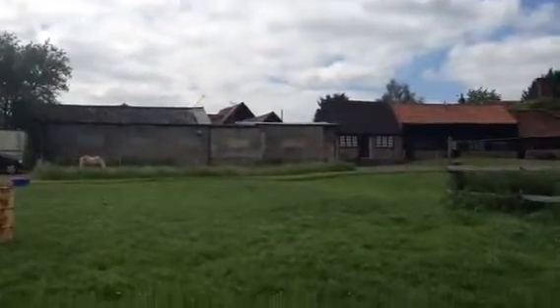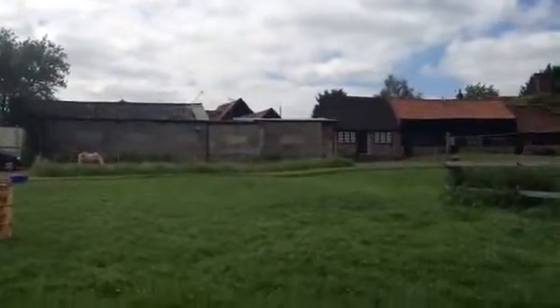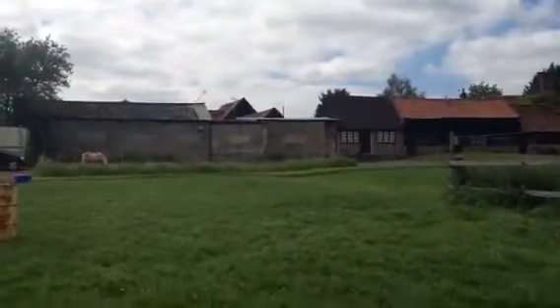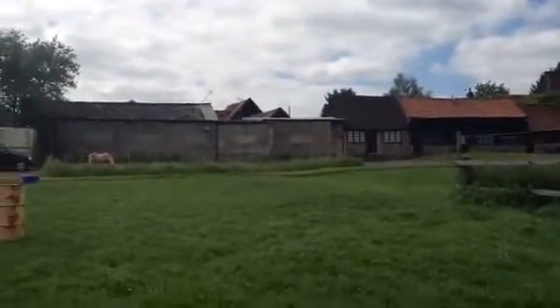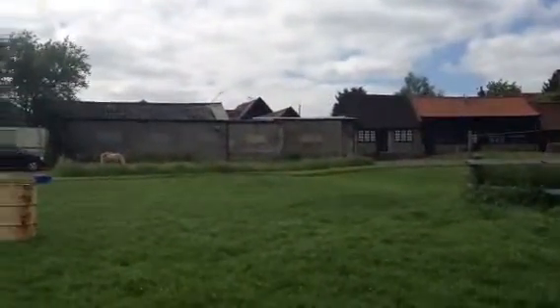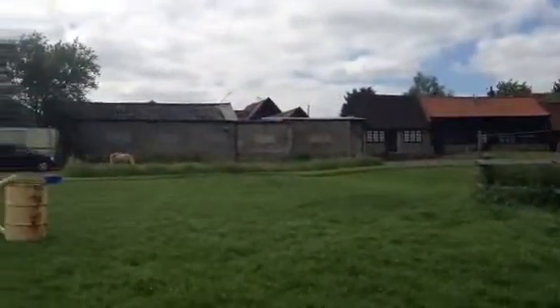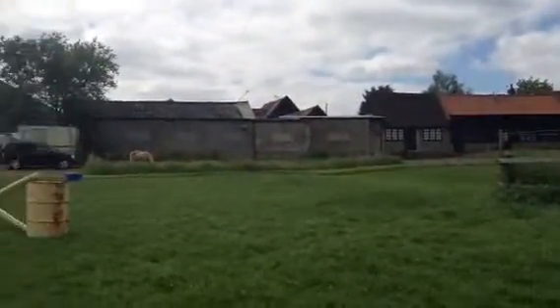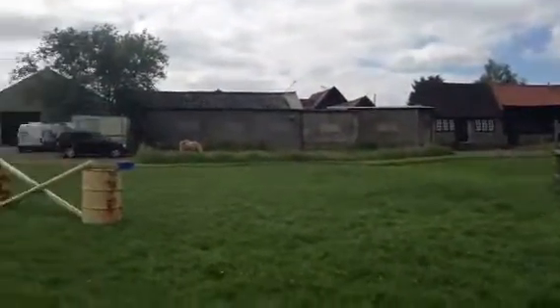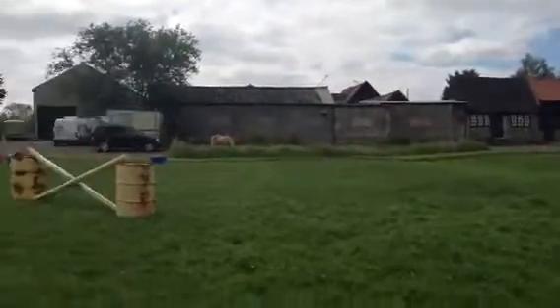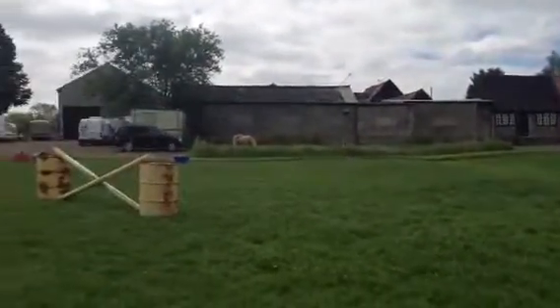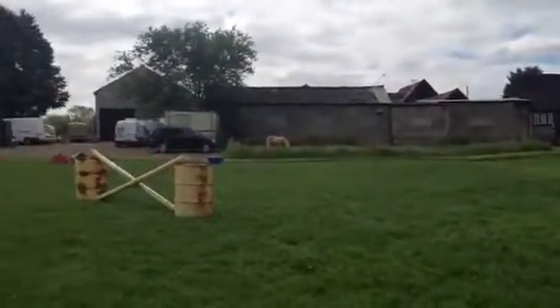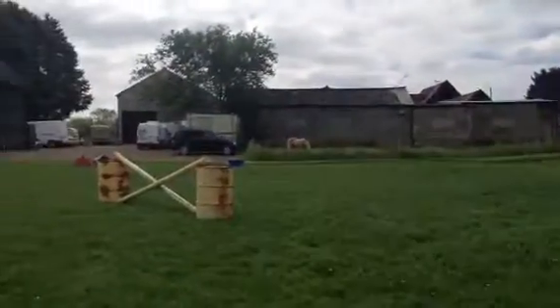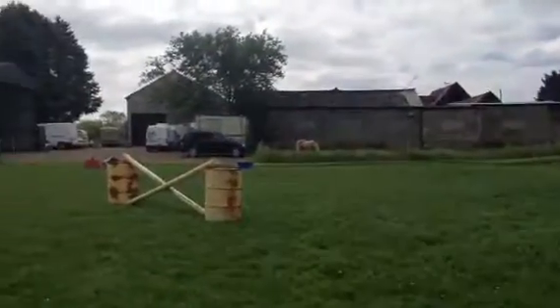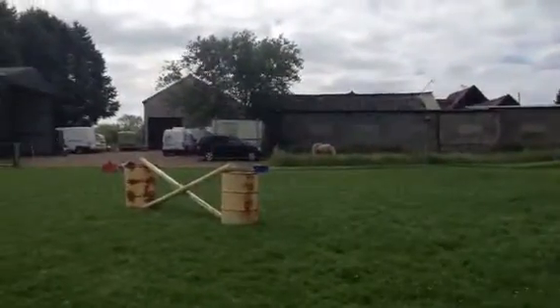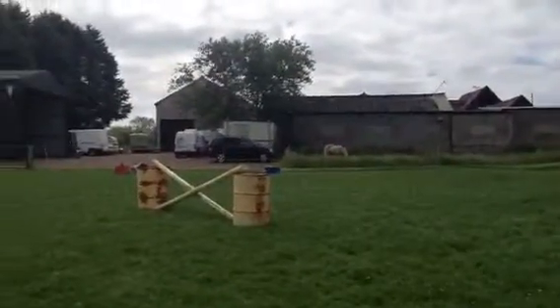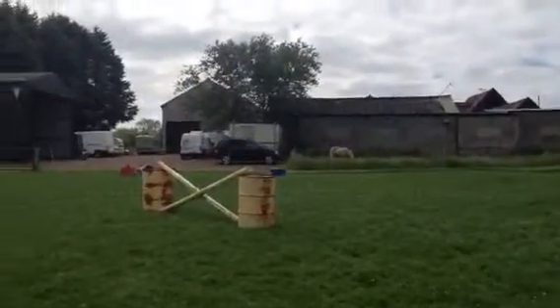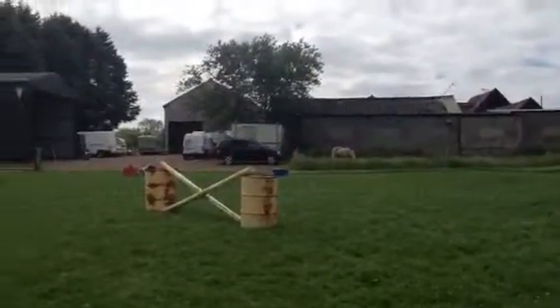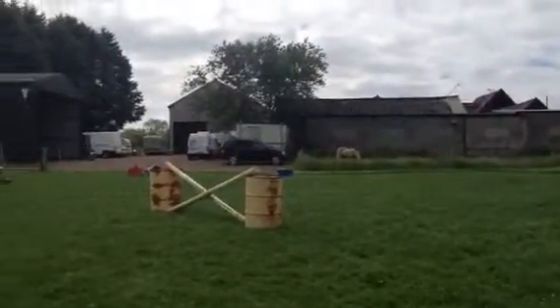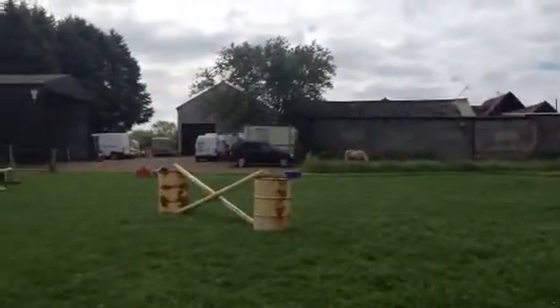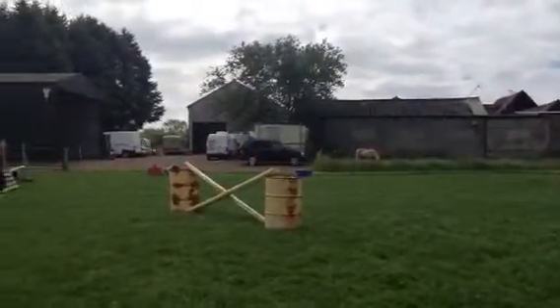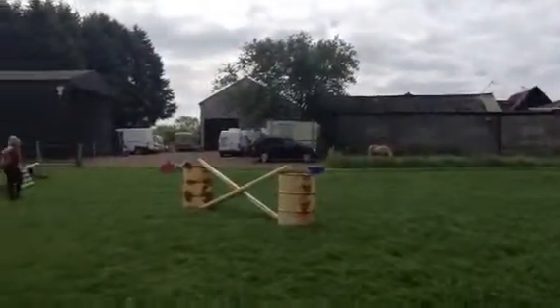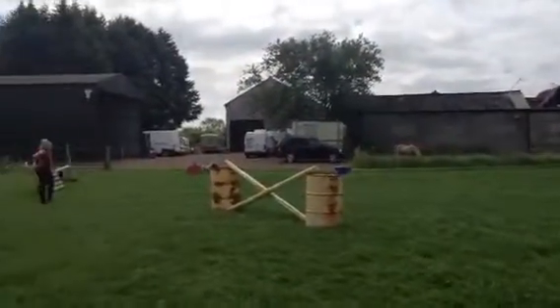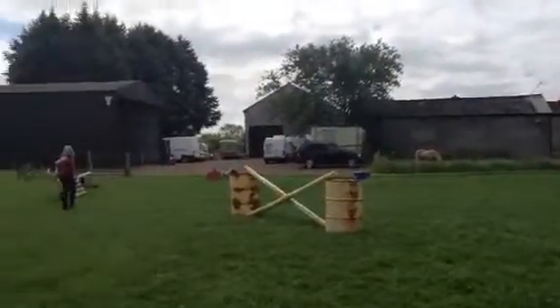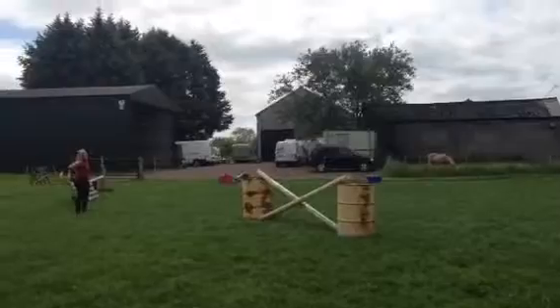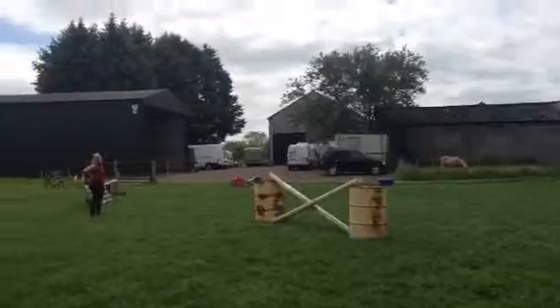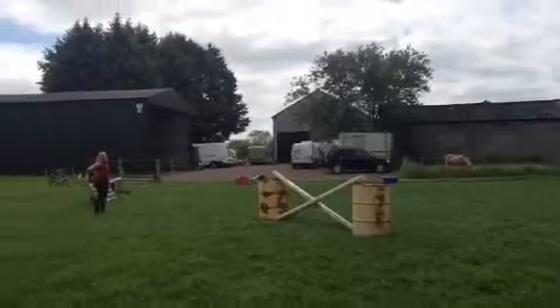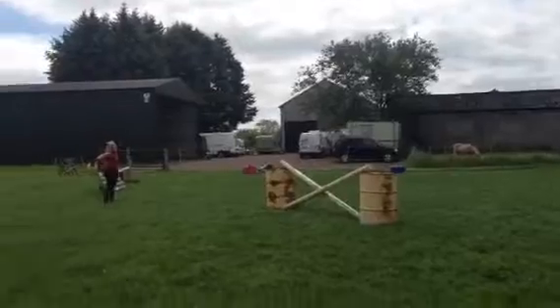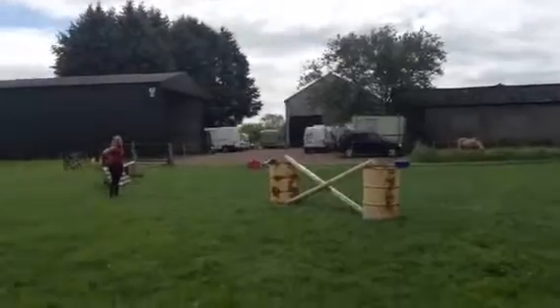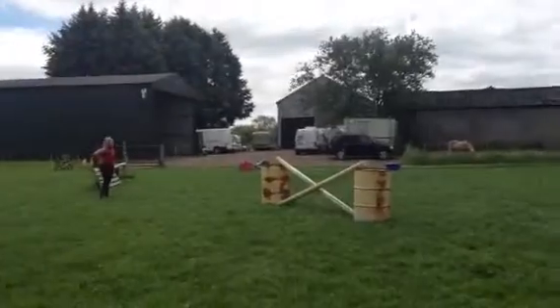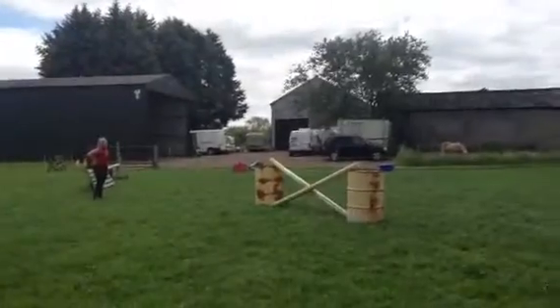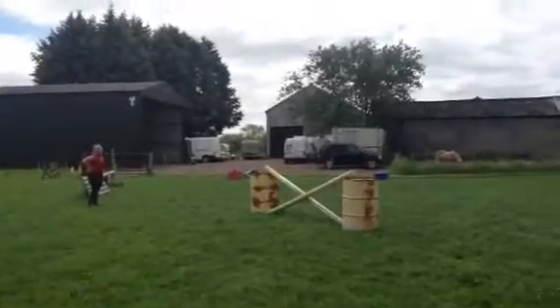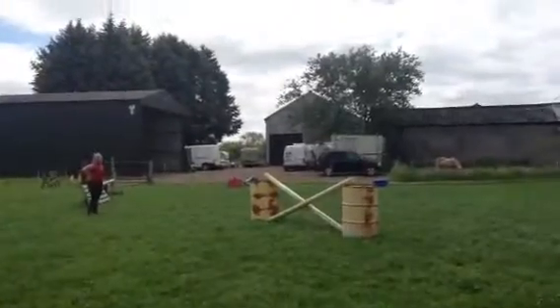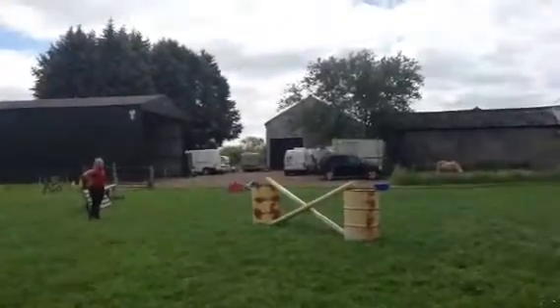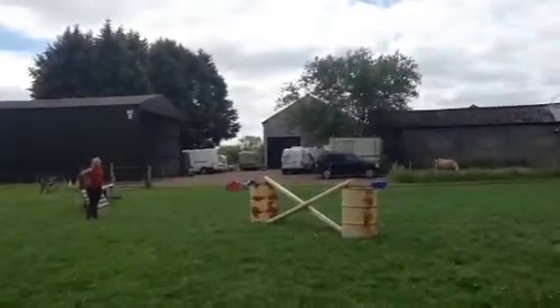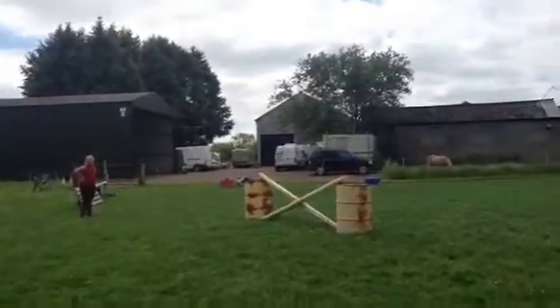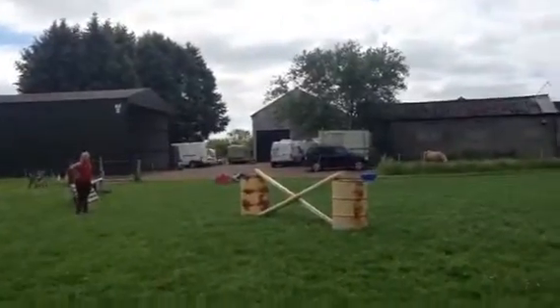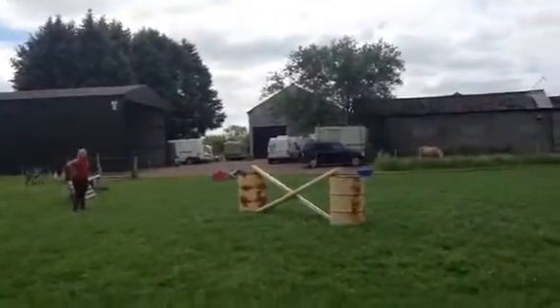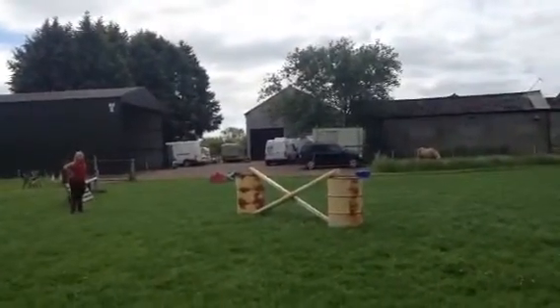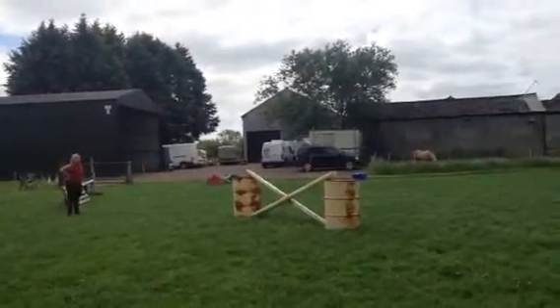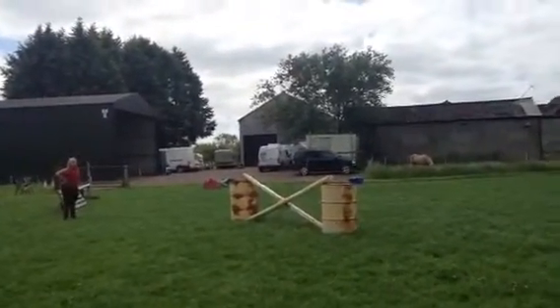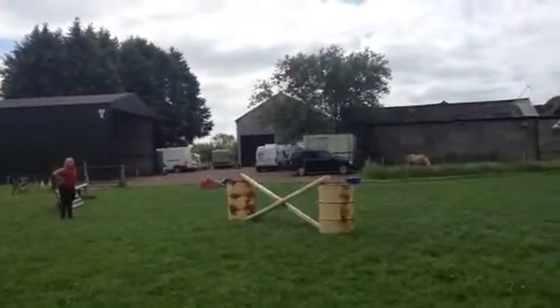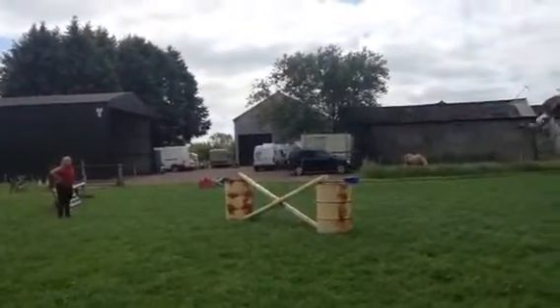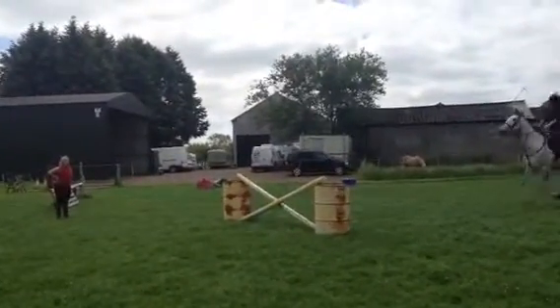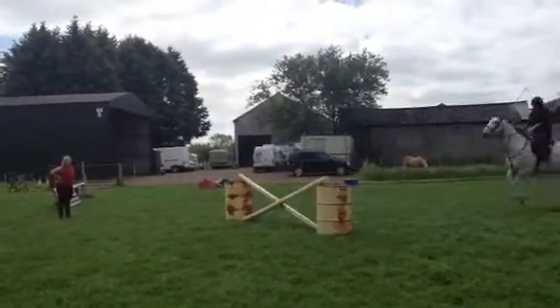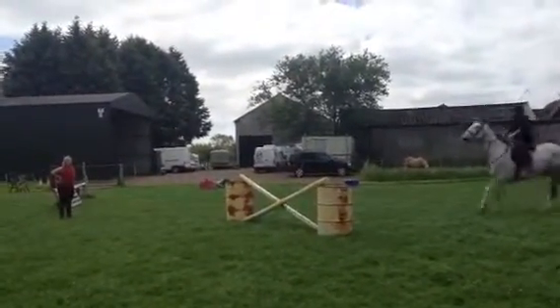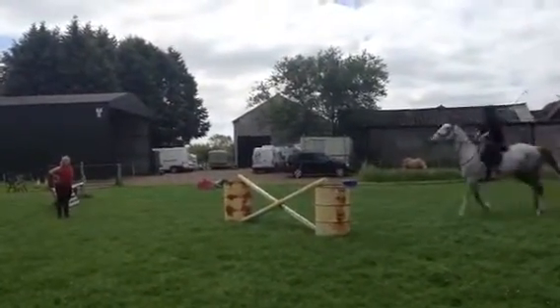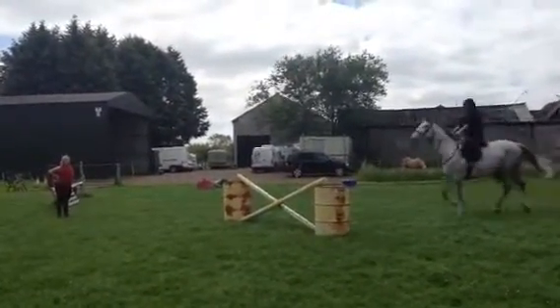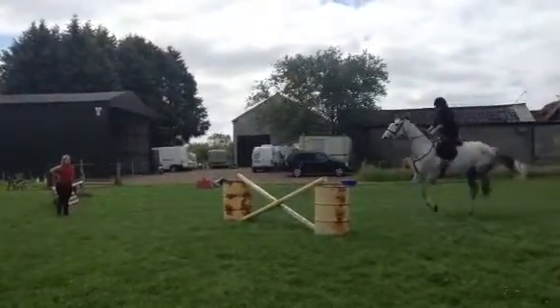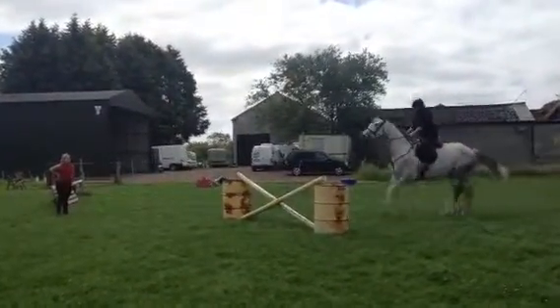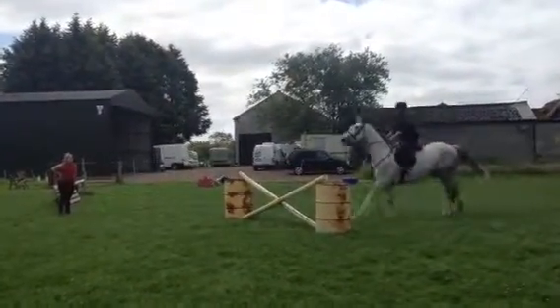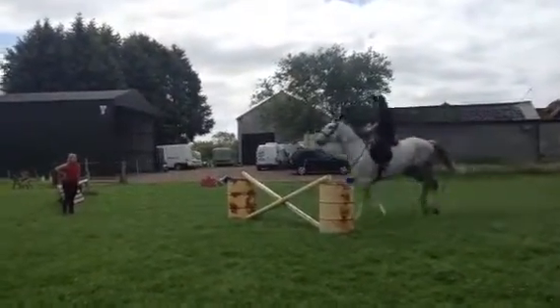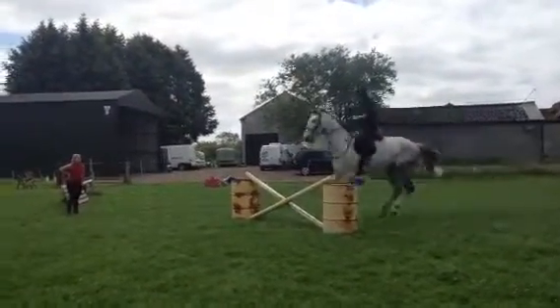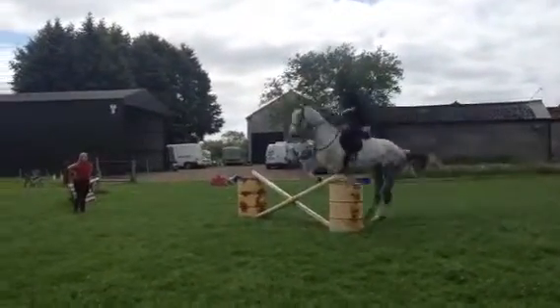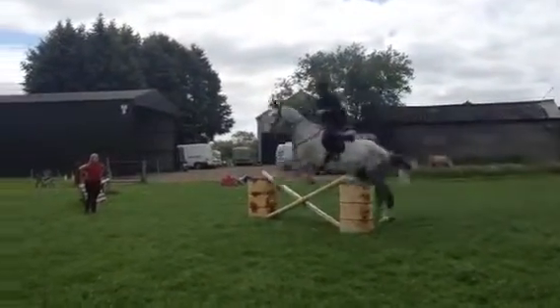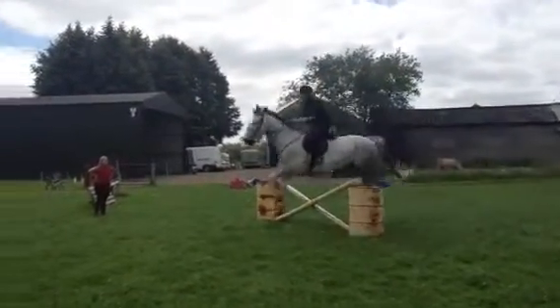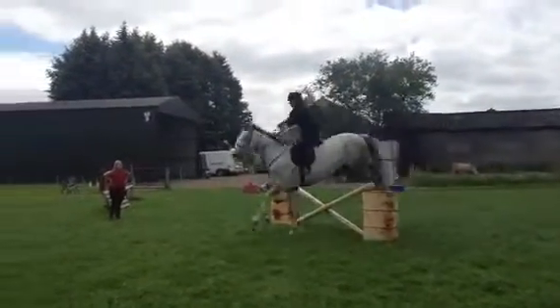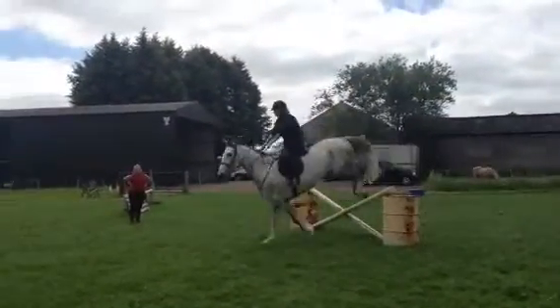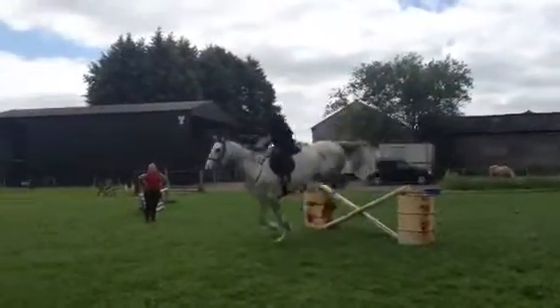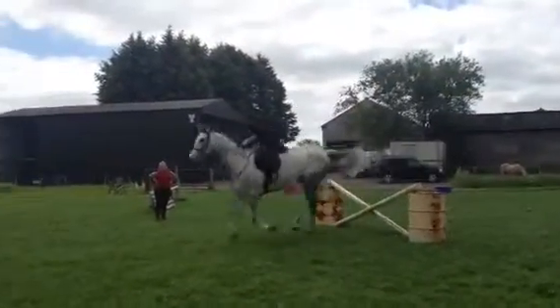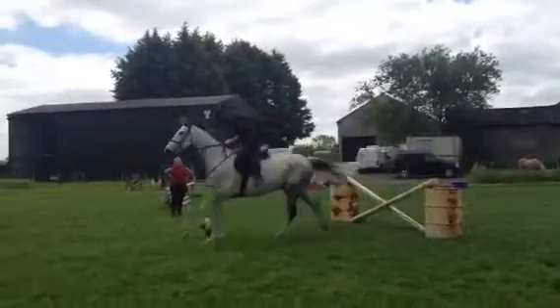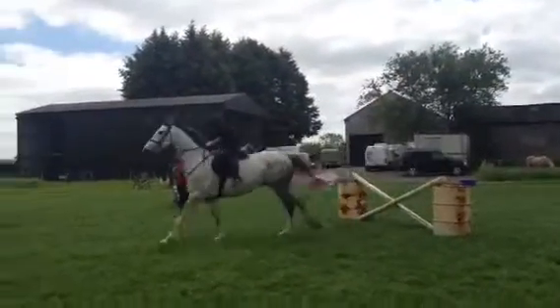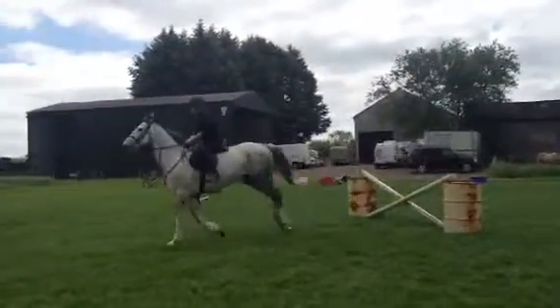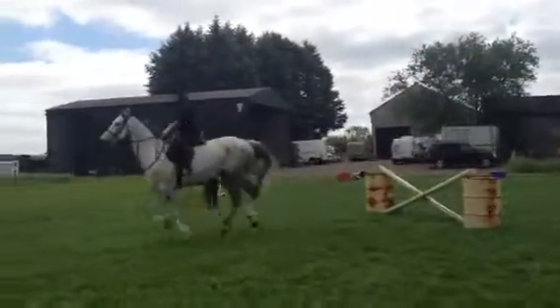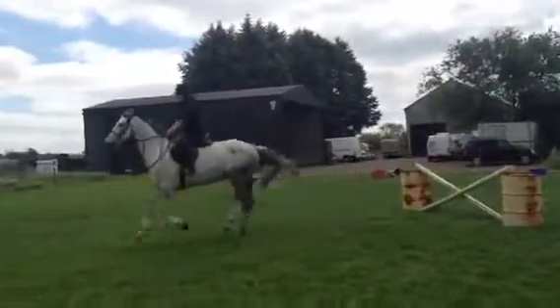Outside leg, outside rein. Six, two, three — well done.